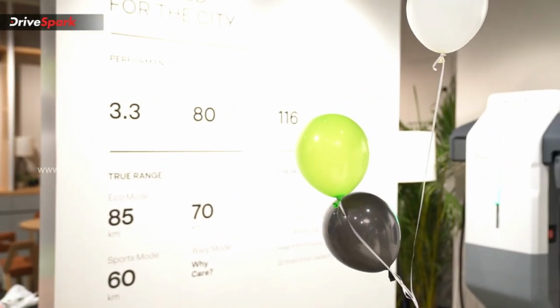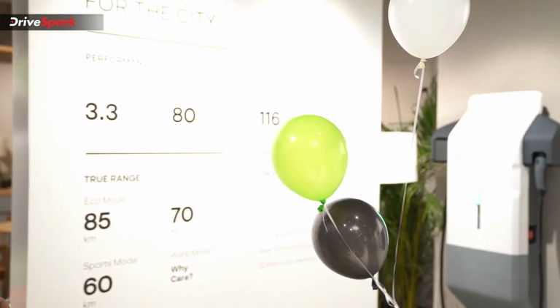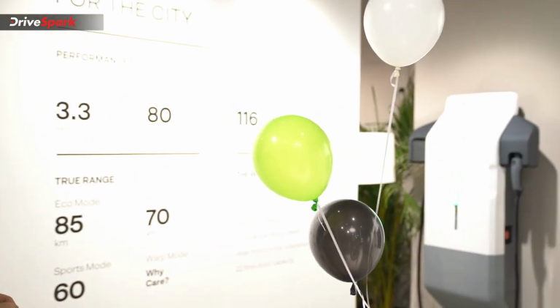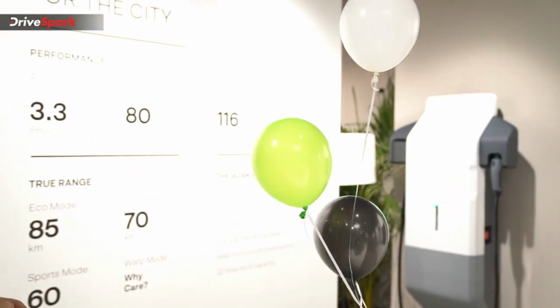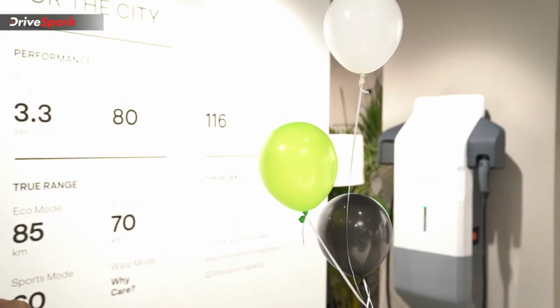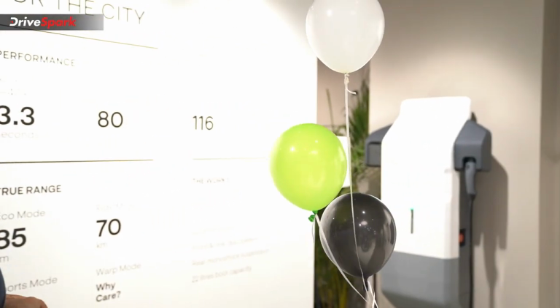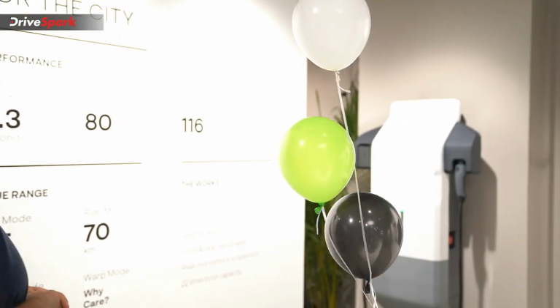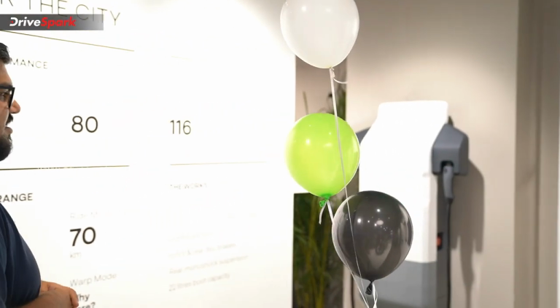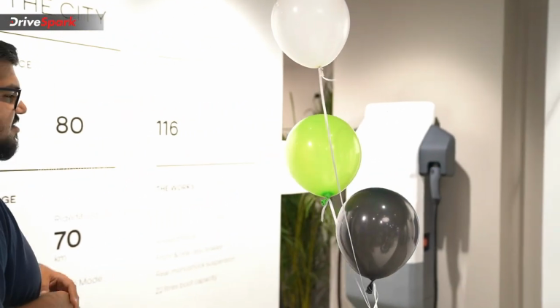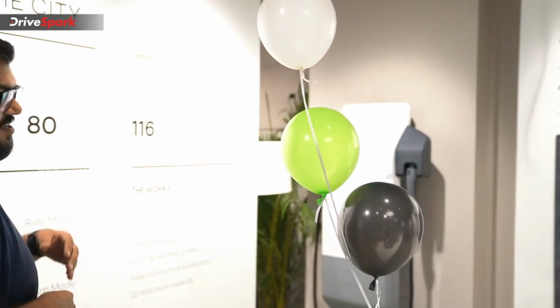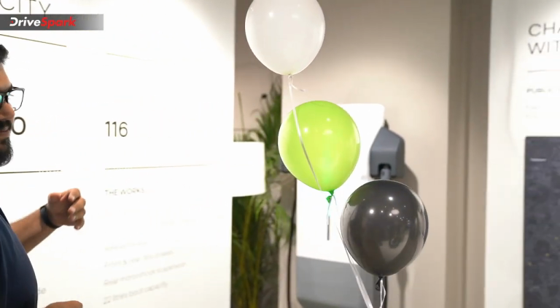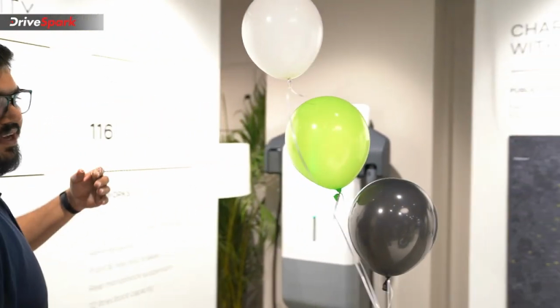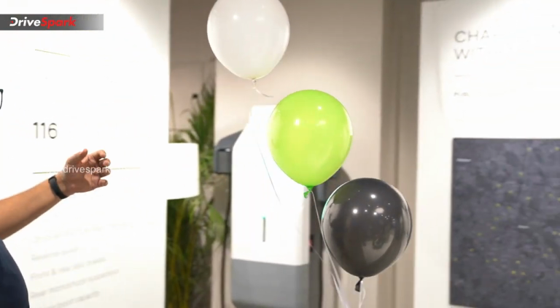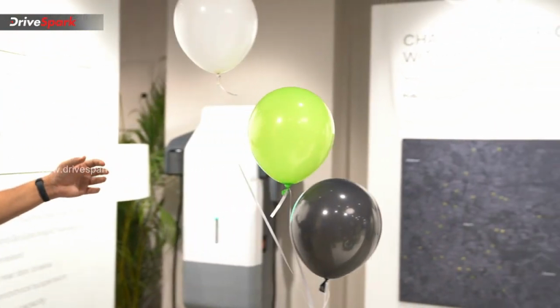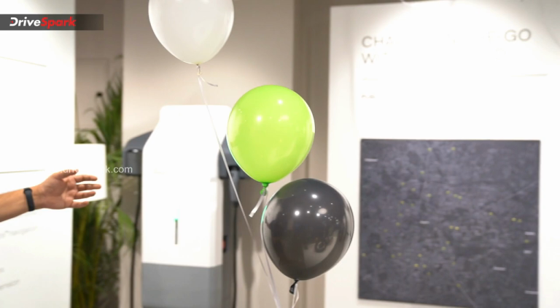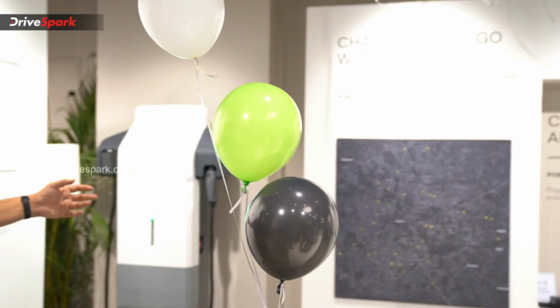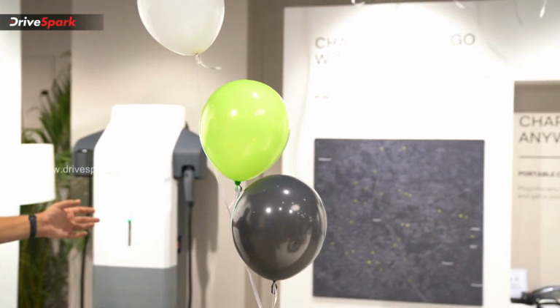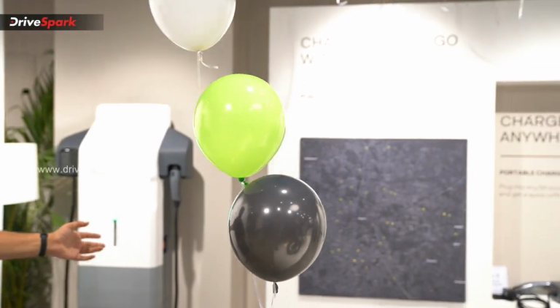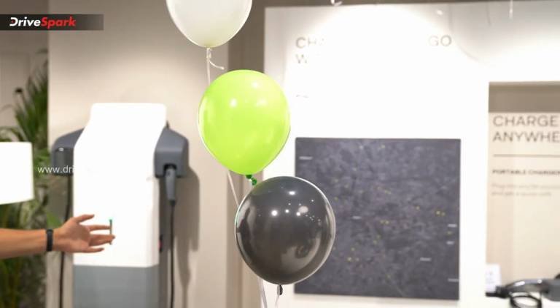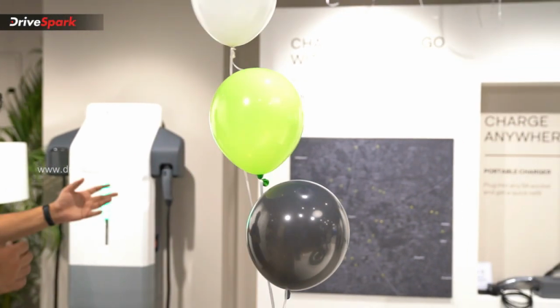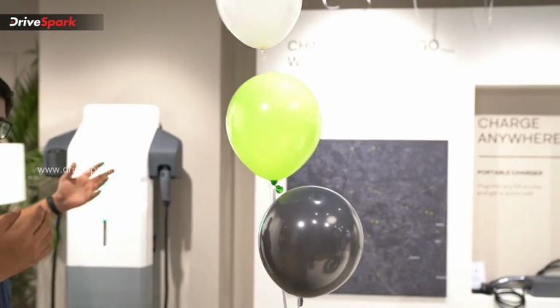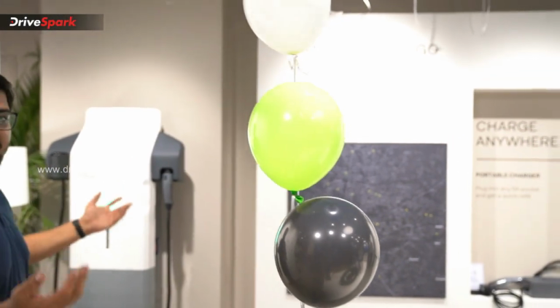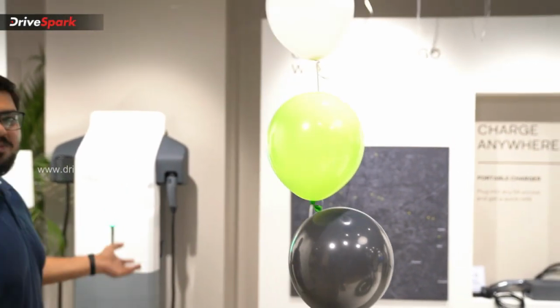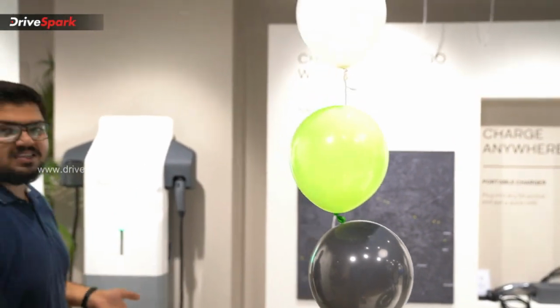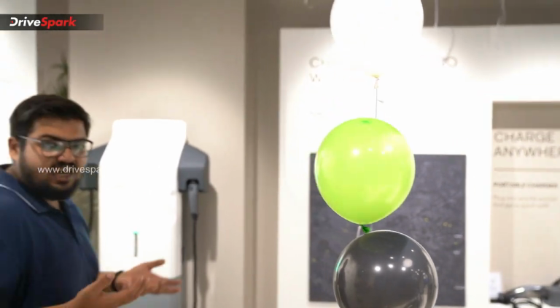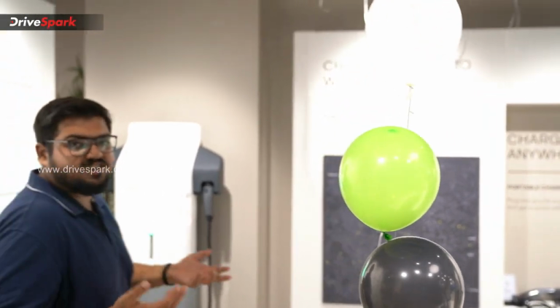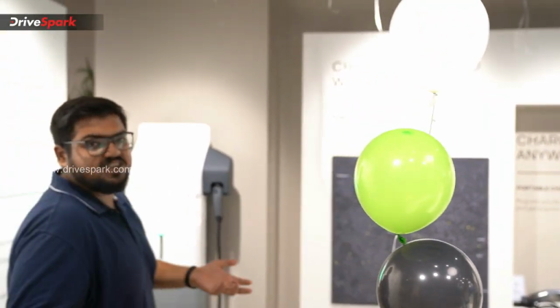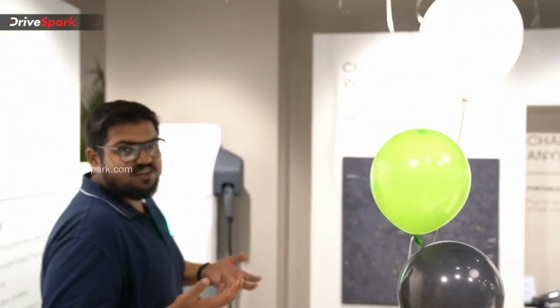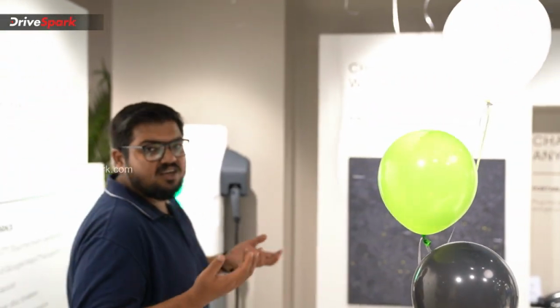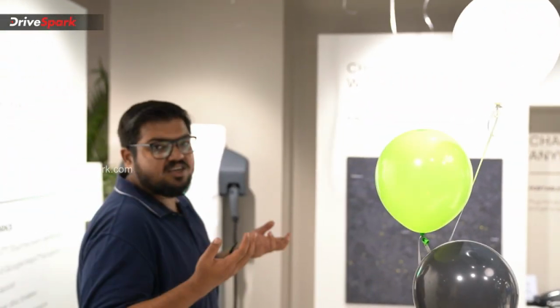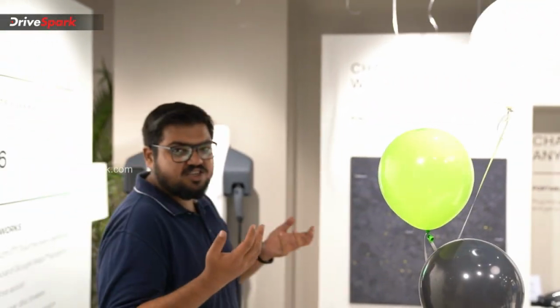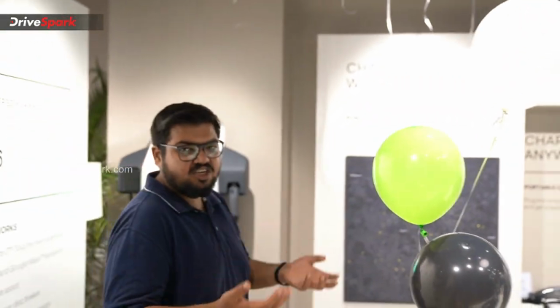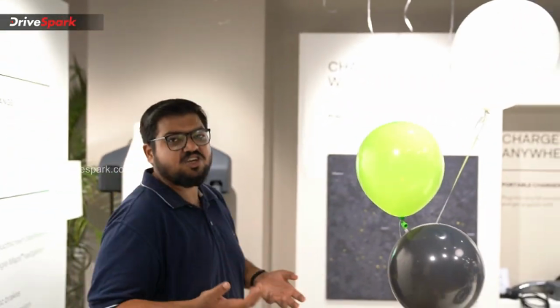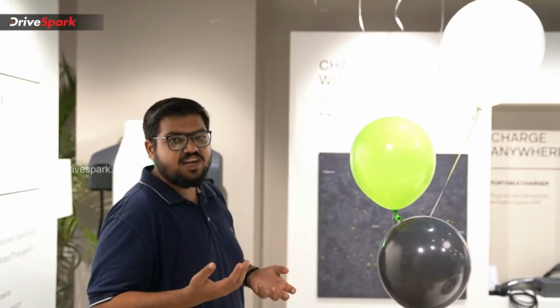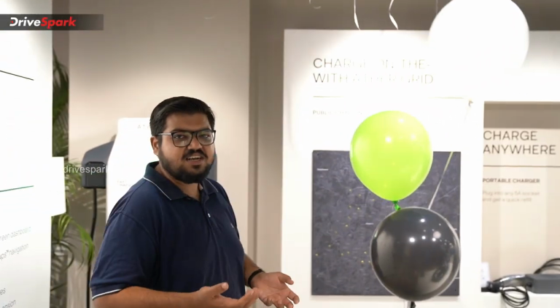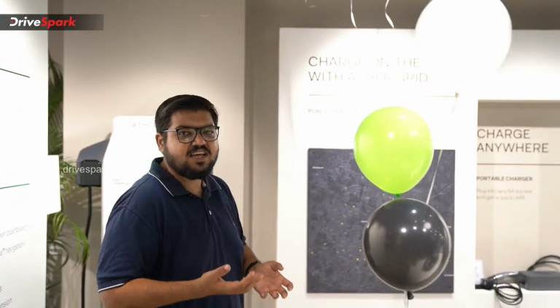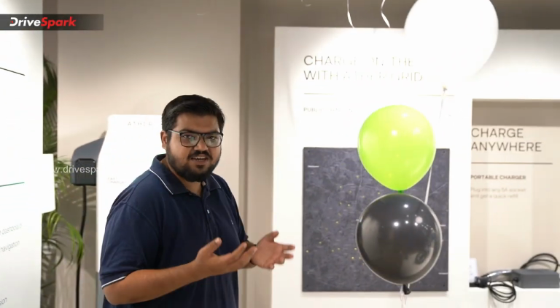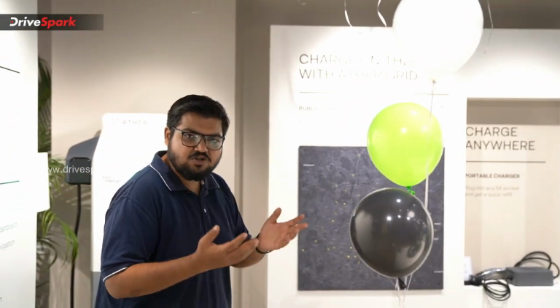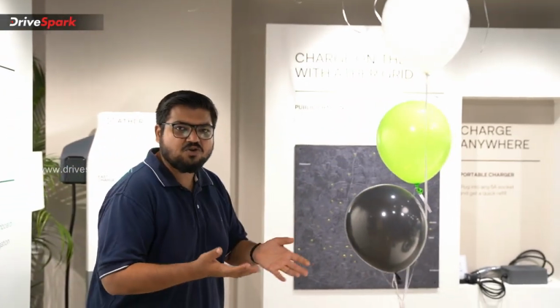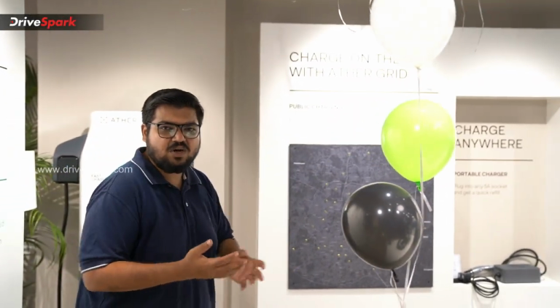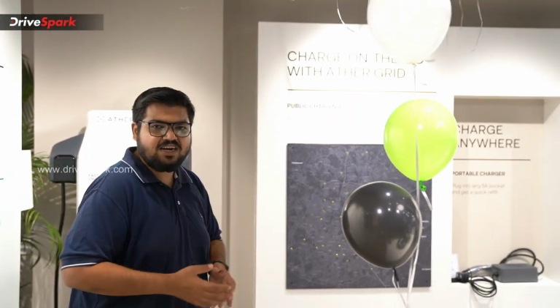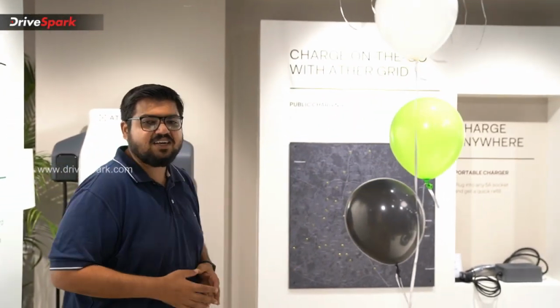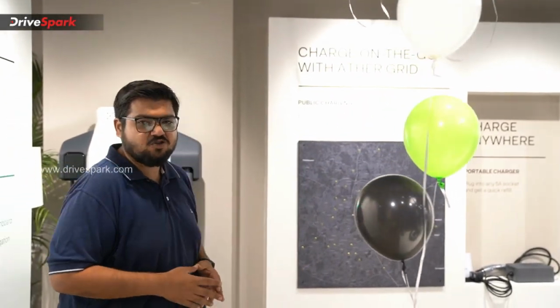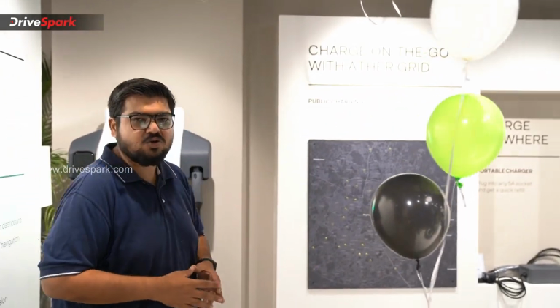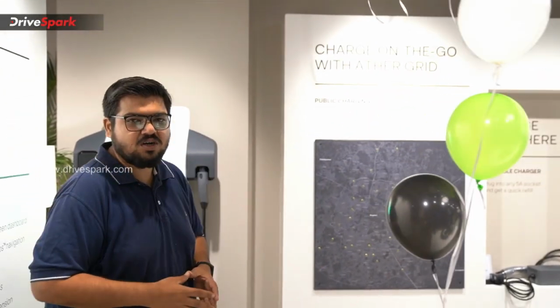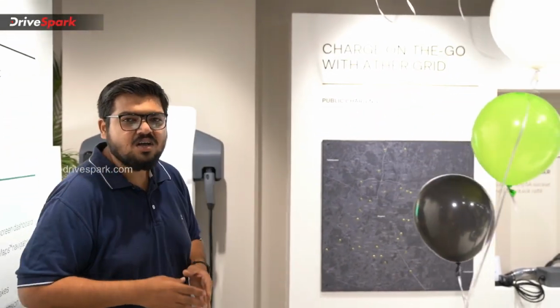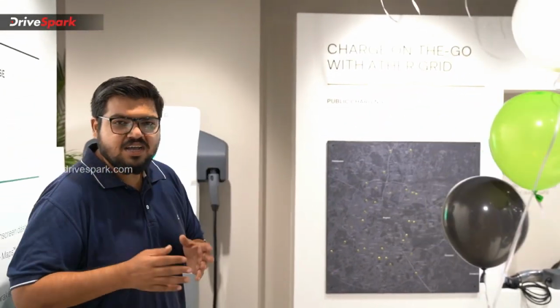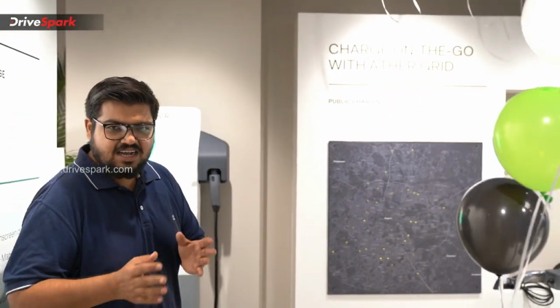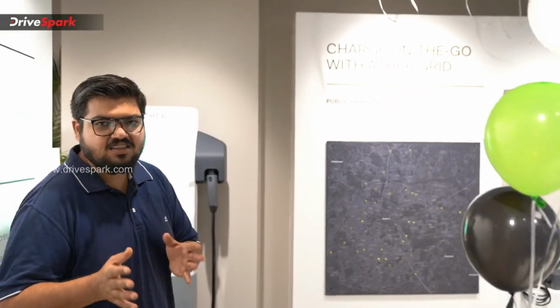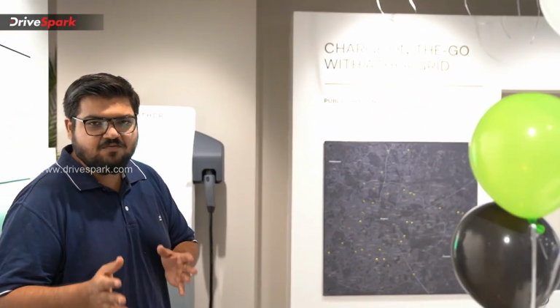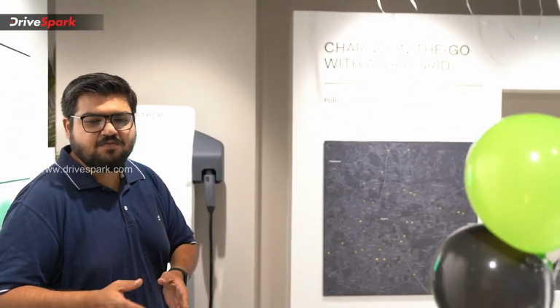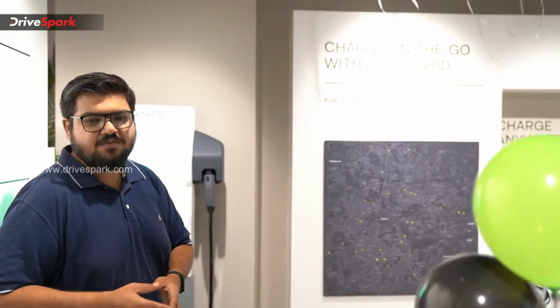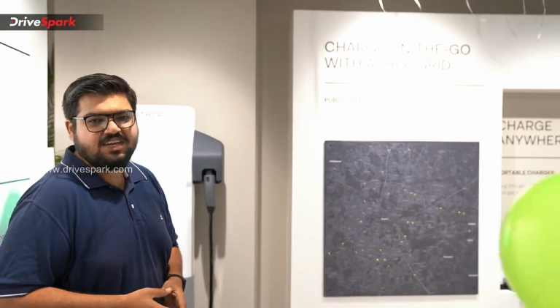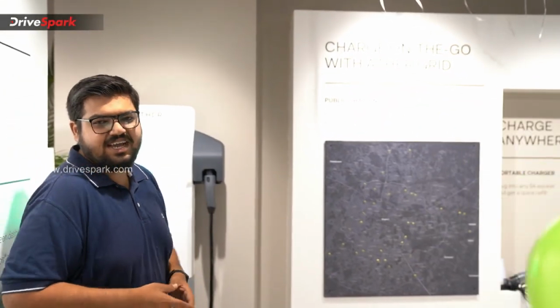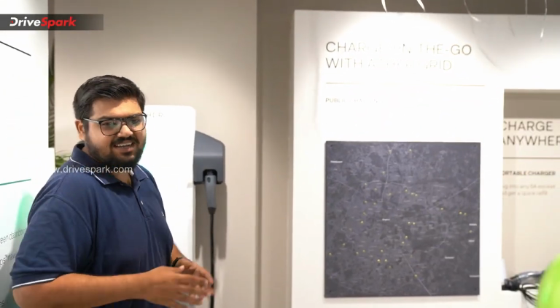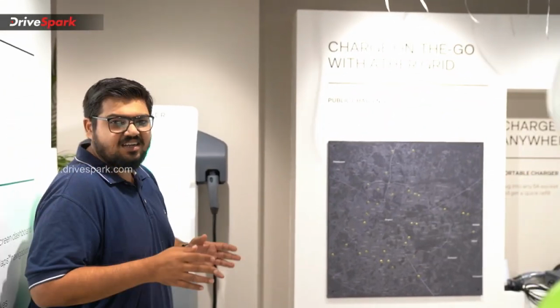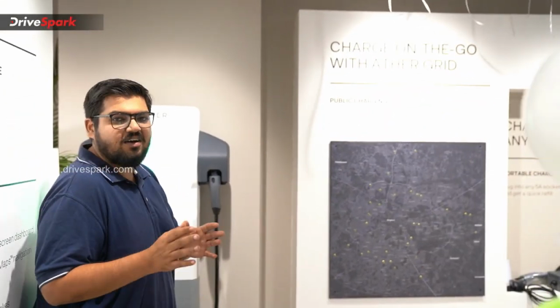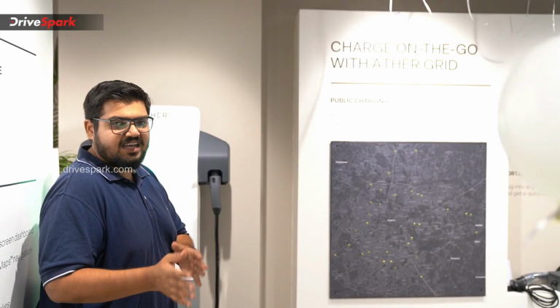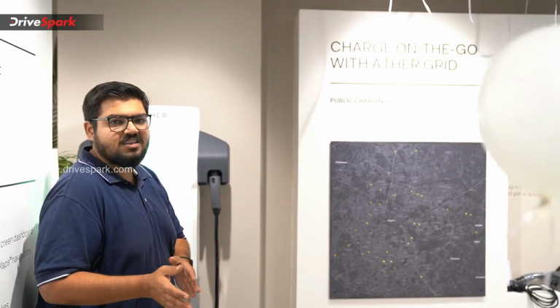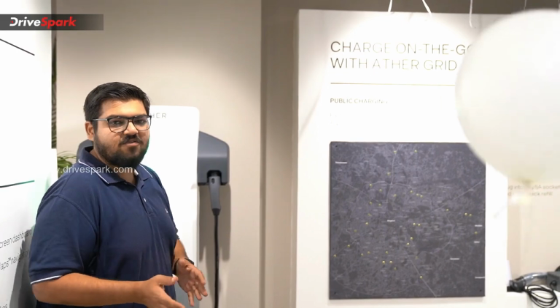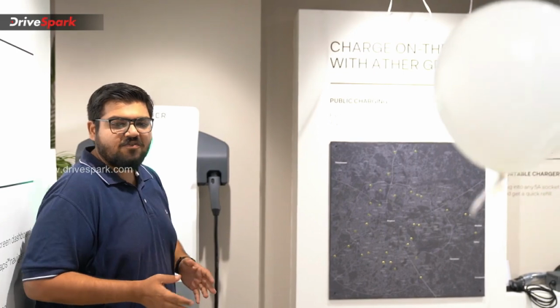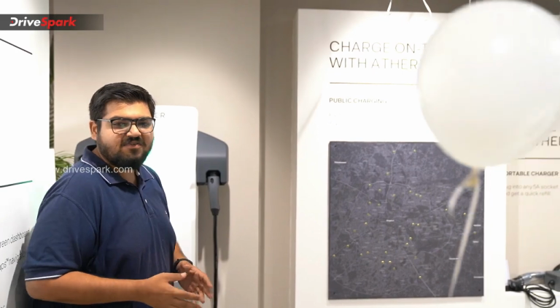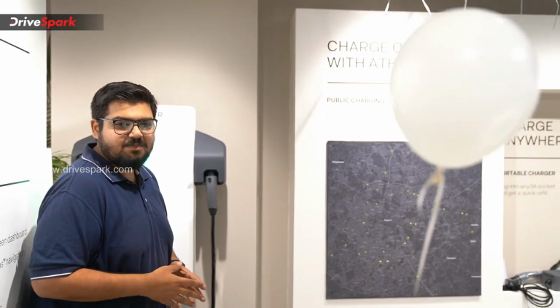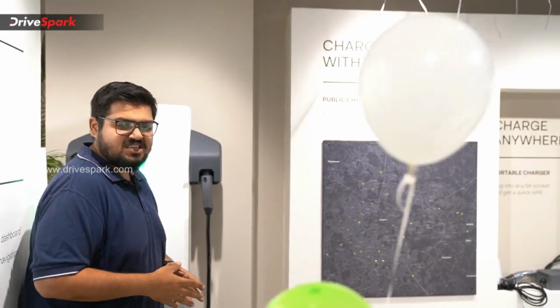To add to the experience, you have the available charging structure of these electric scooters — the Ather 450 and the Ather 450 Plus.